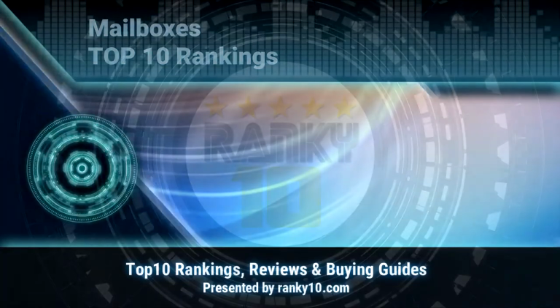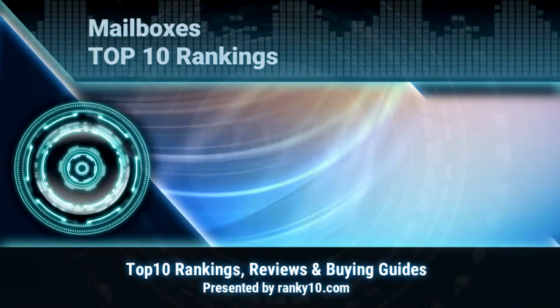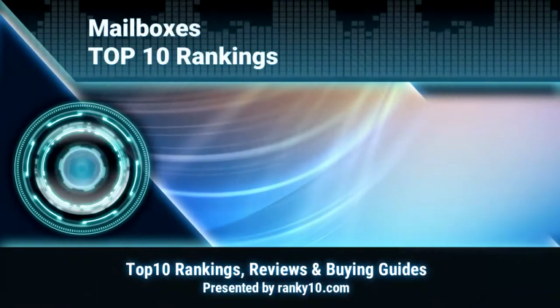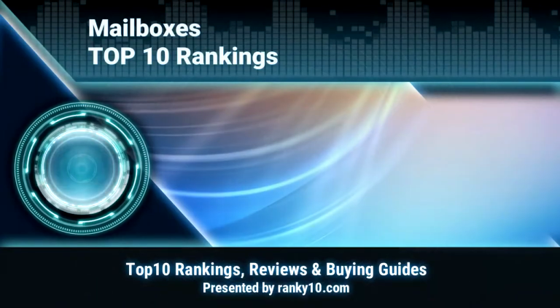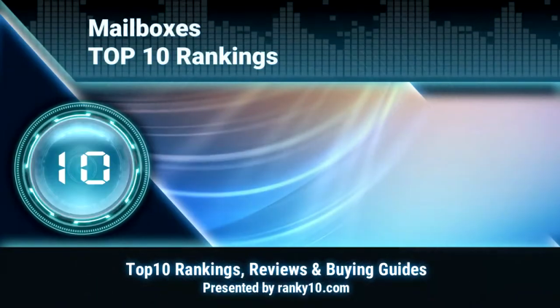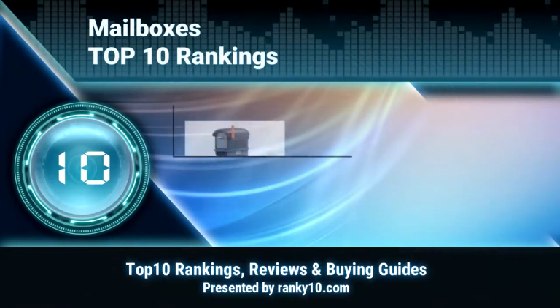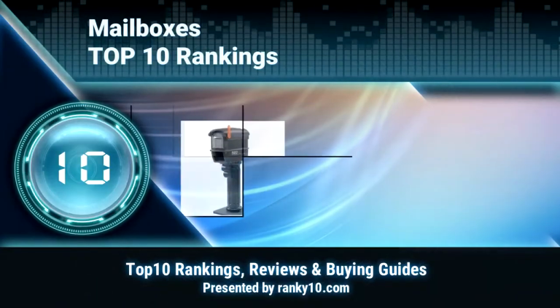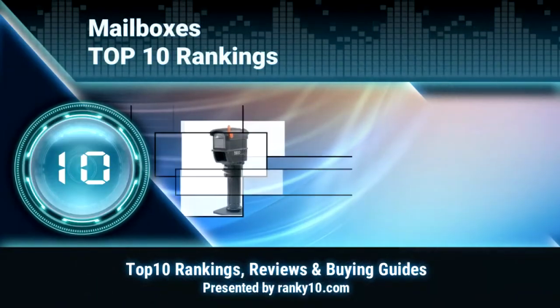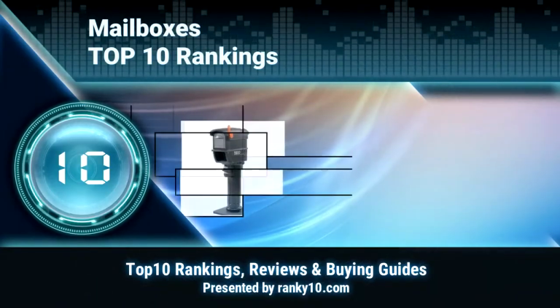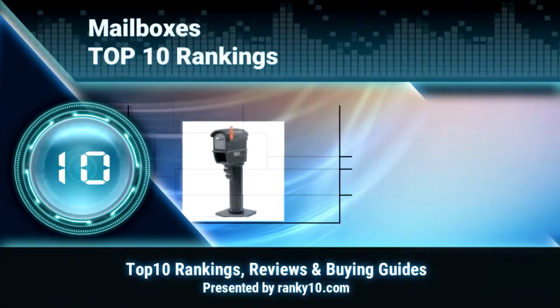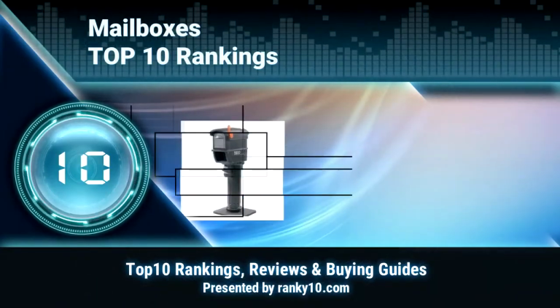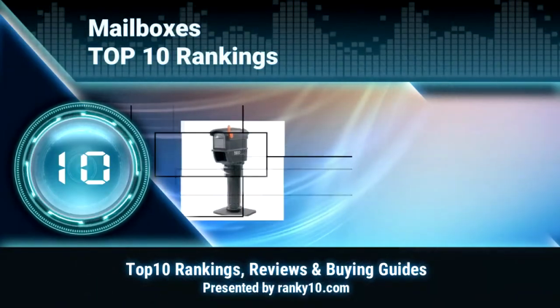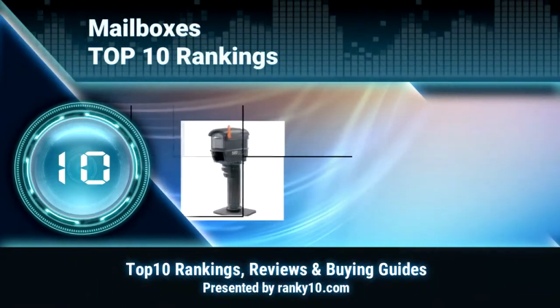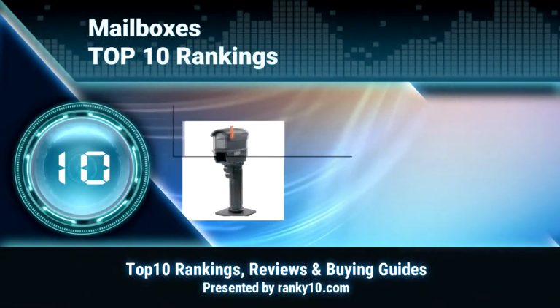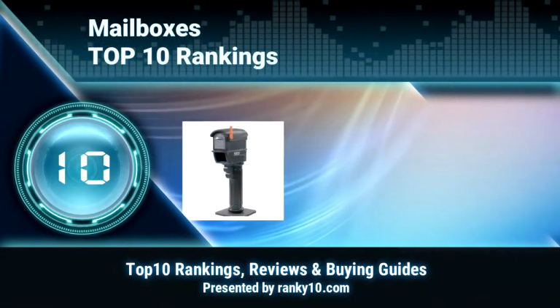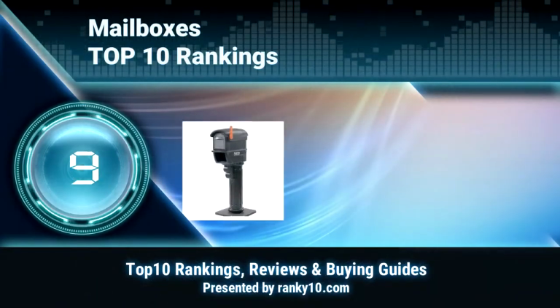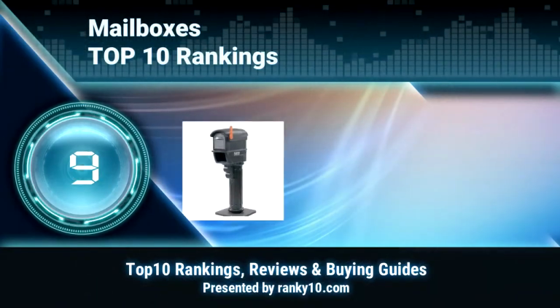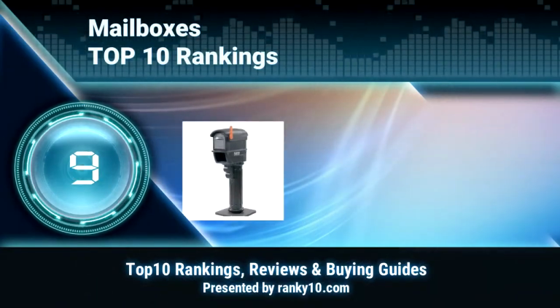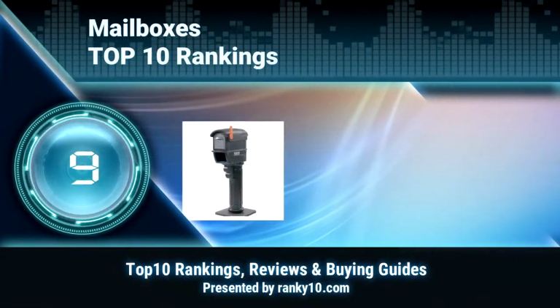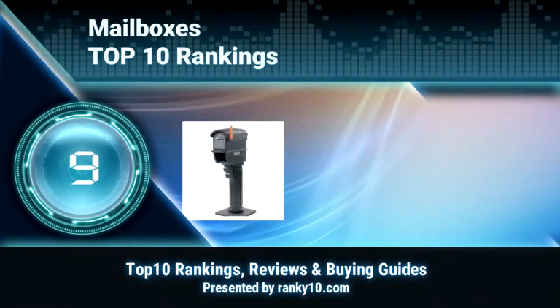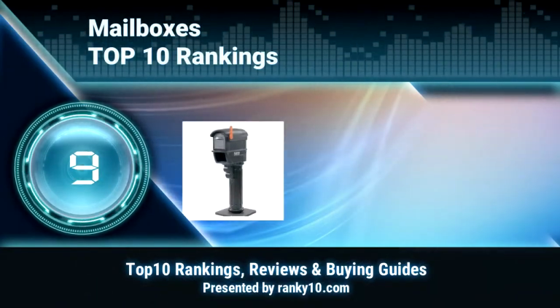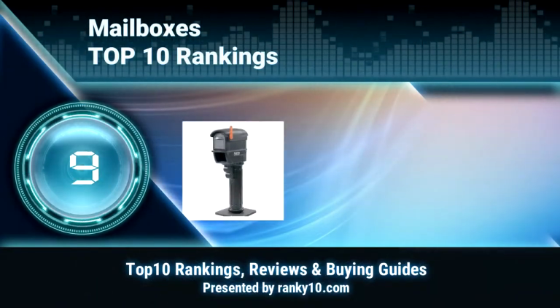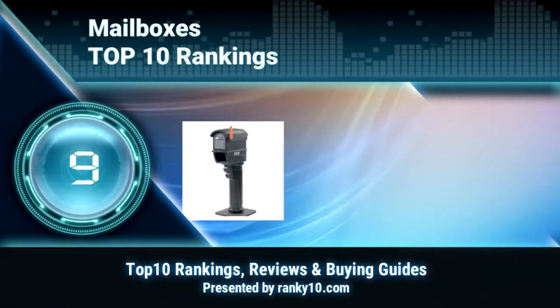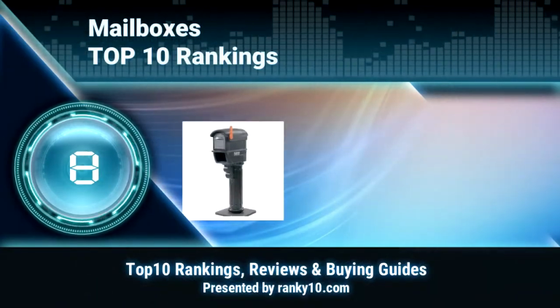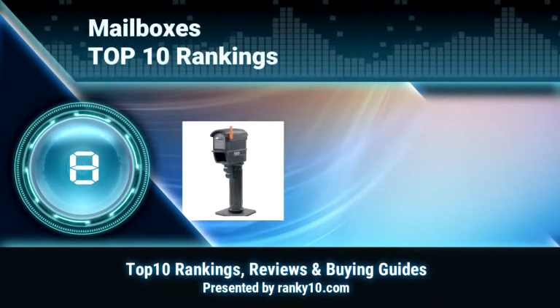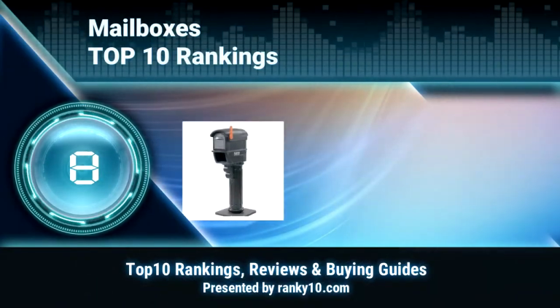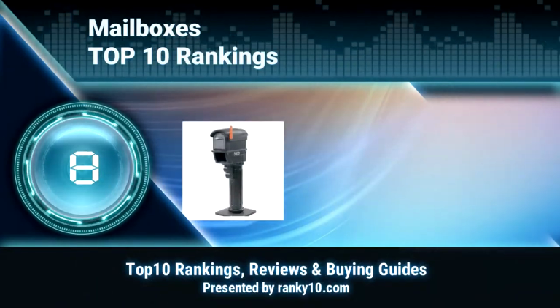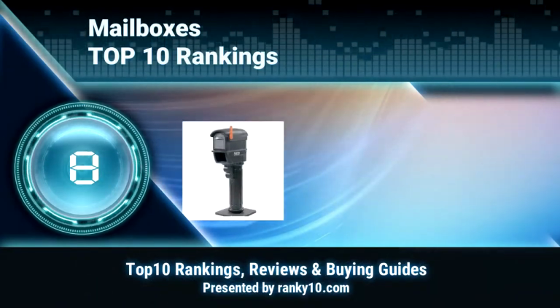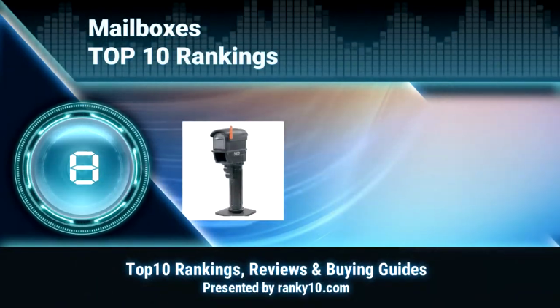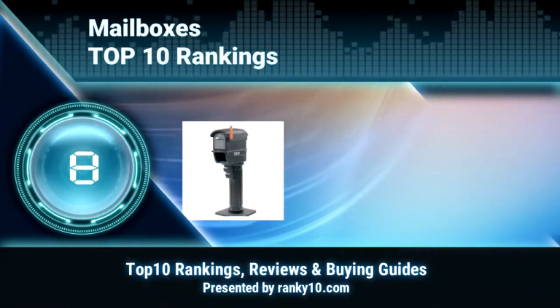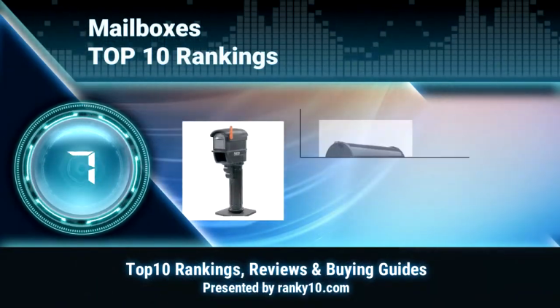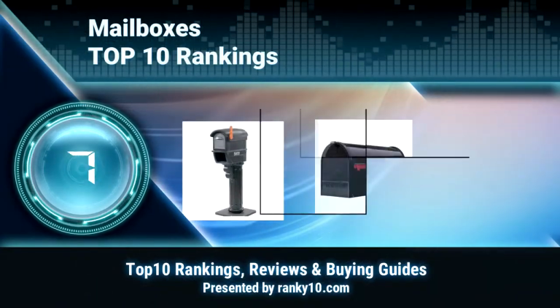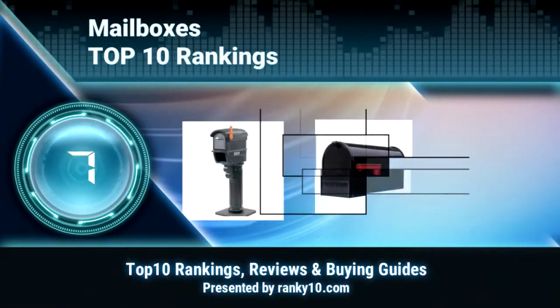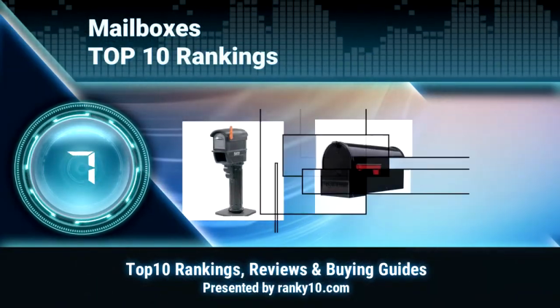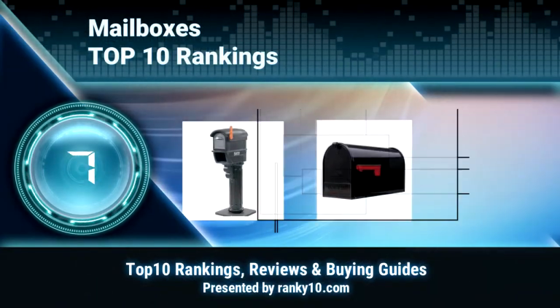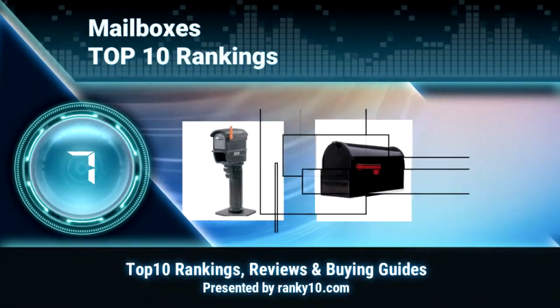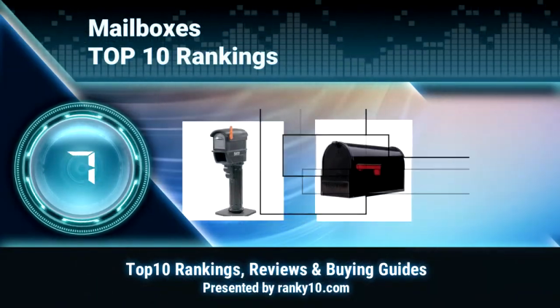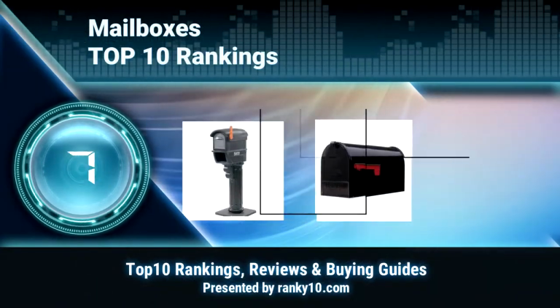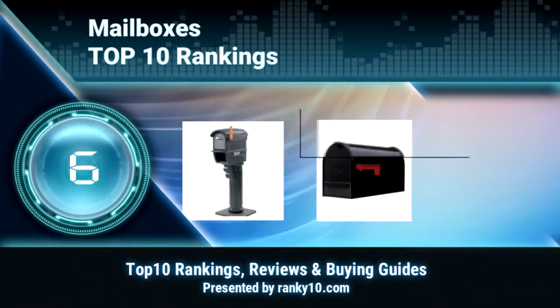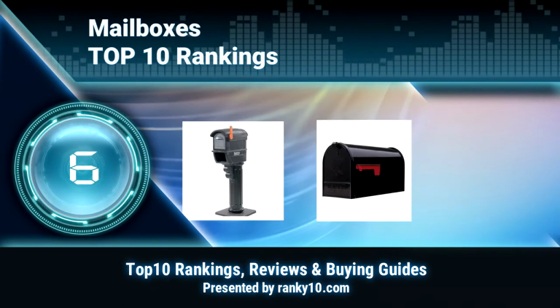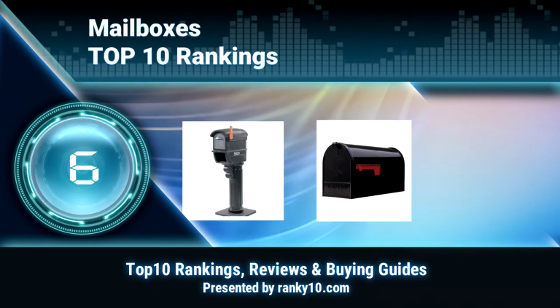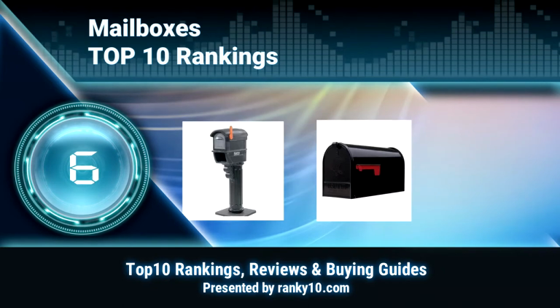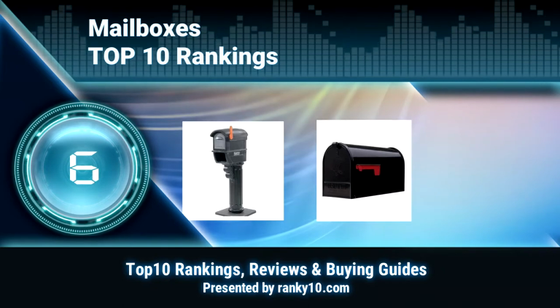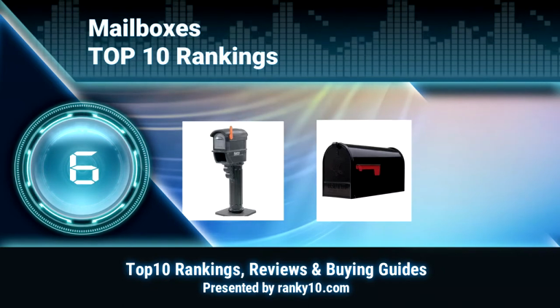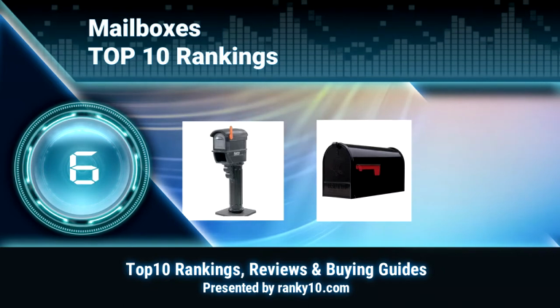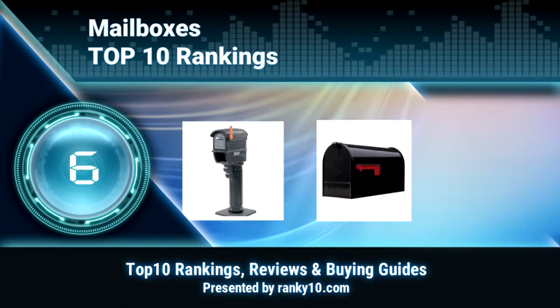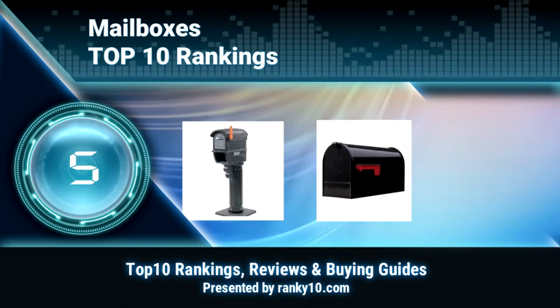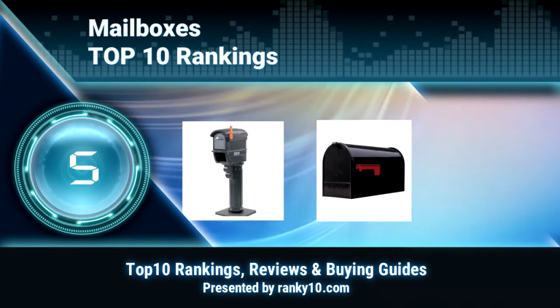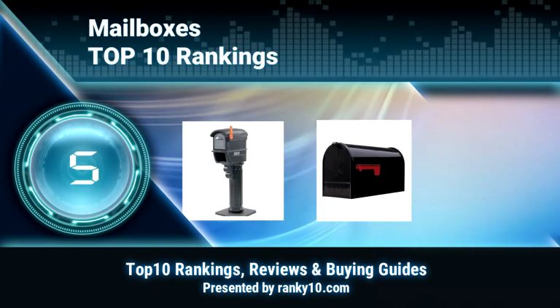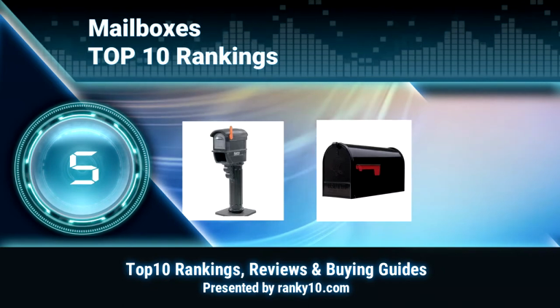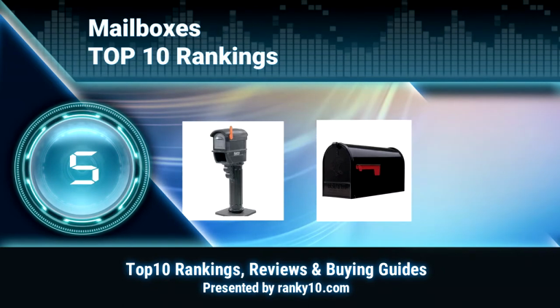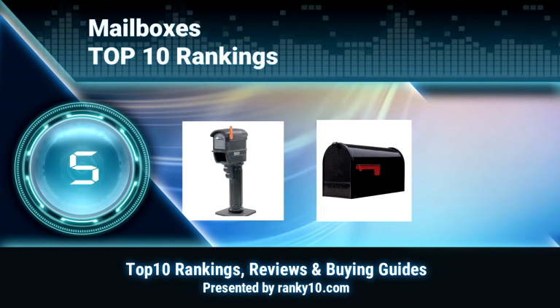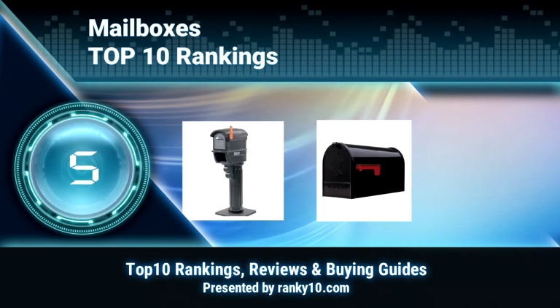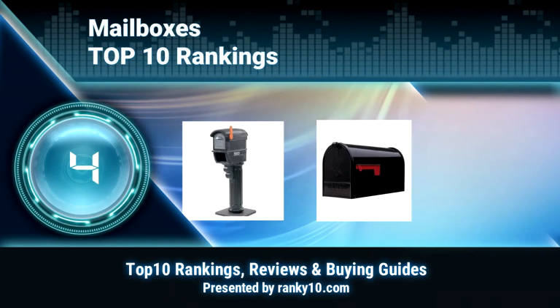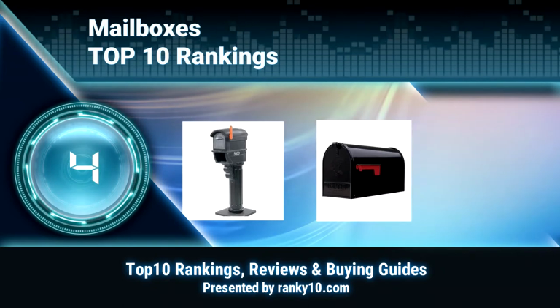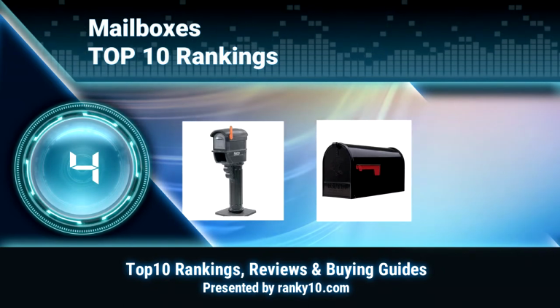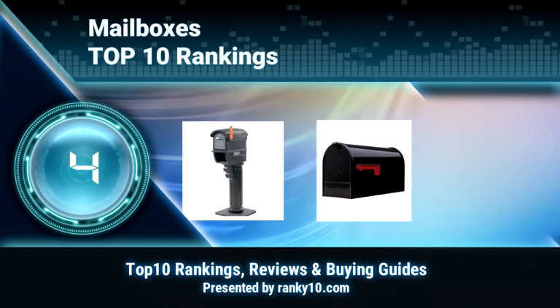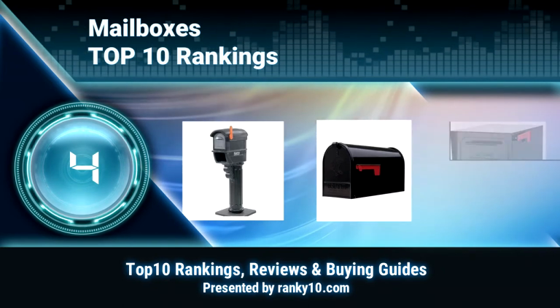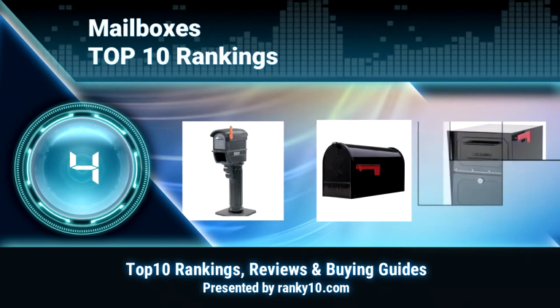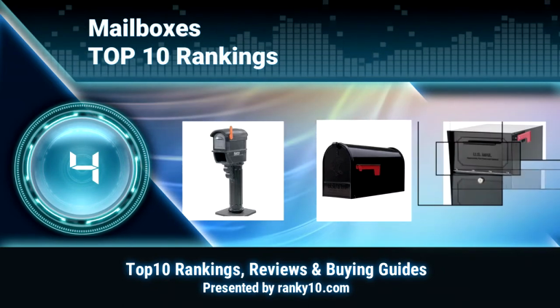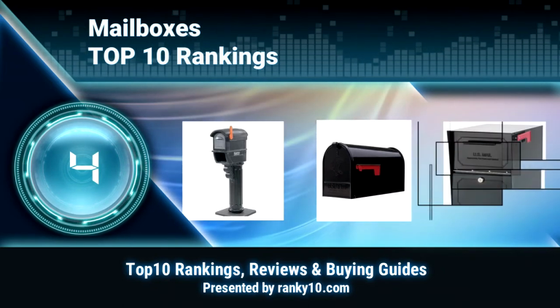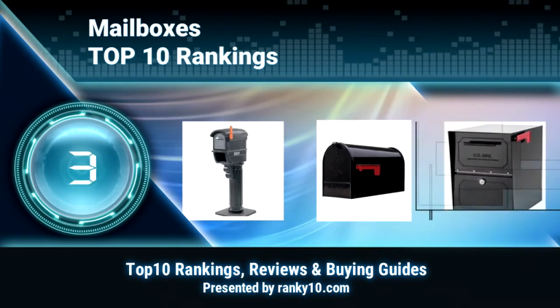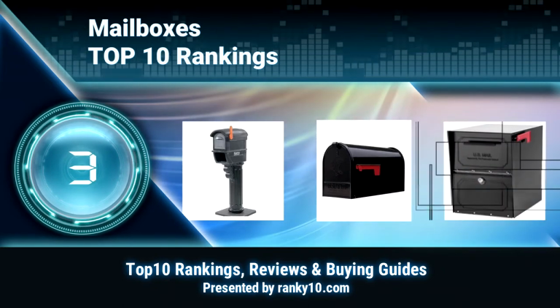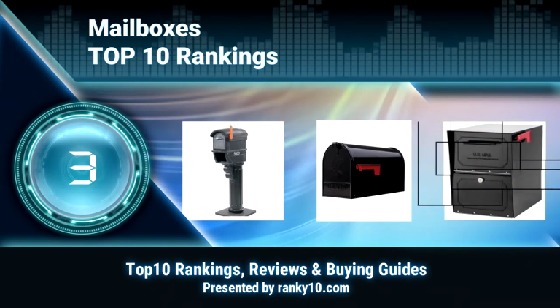Welcome to Ranky 10 Video Rankings. We announce the top 10 rankings of mailboxes. Let's get started.